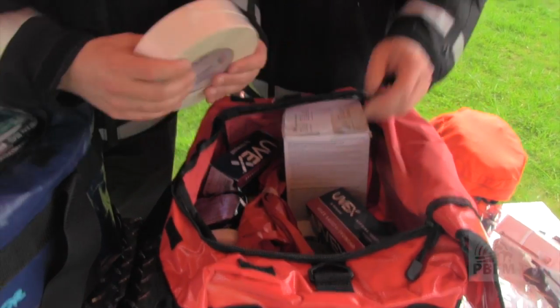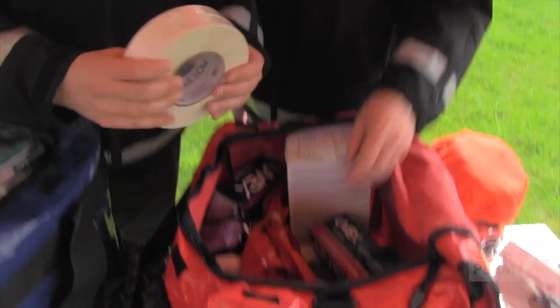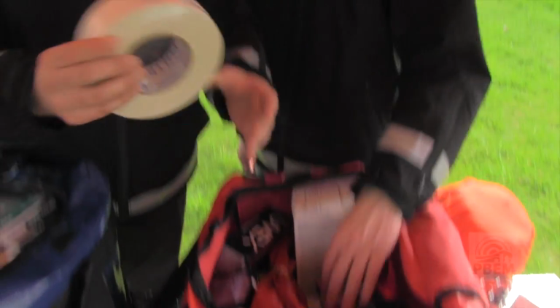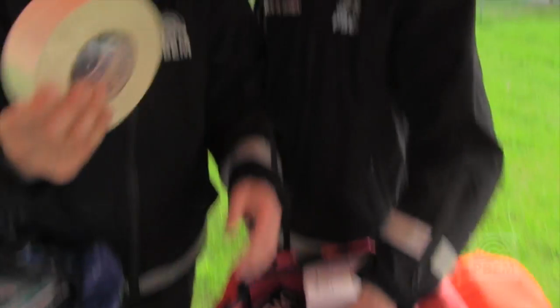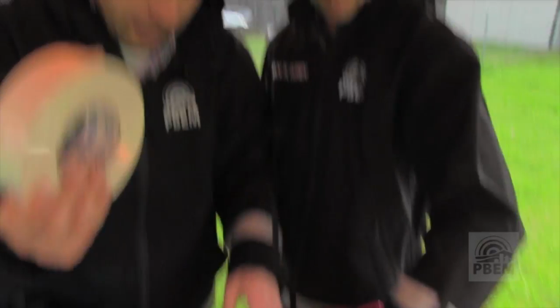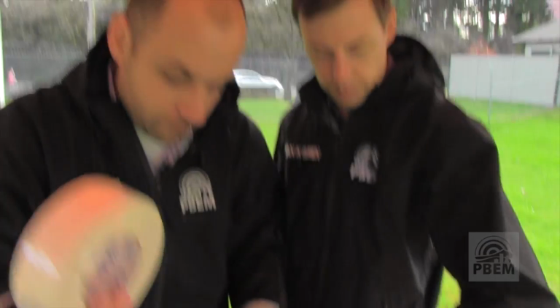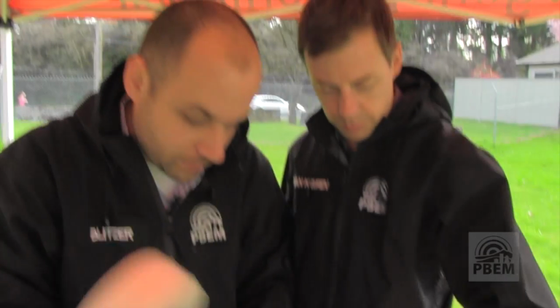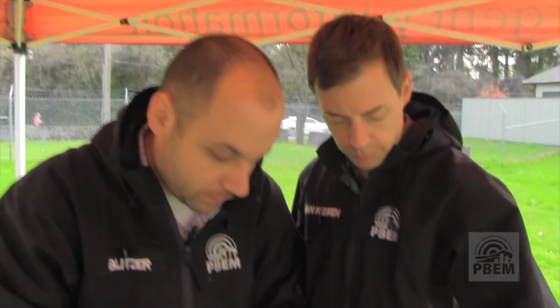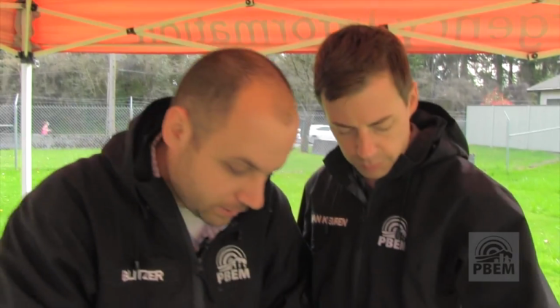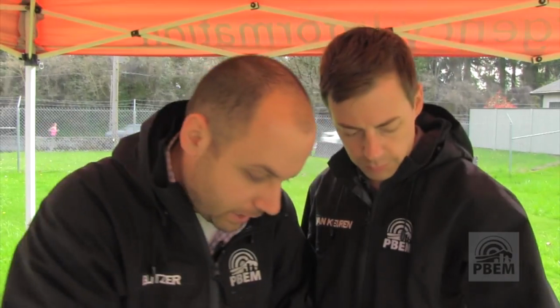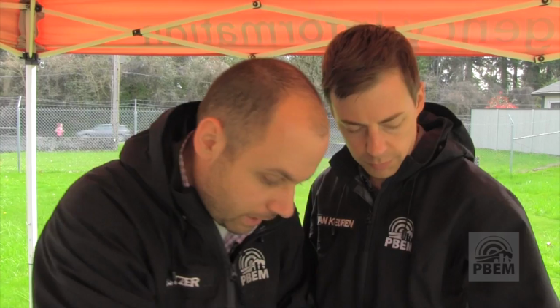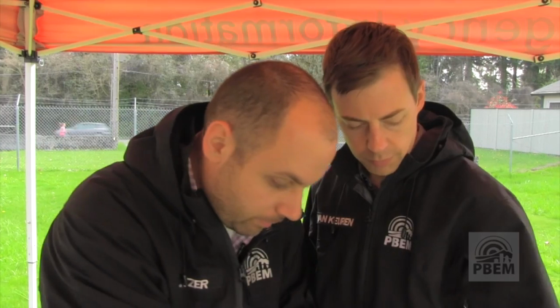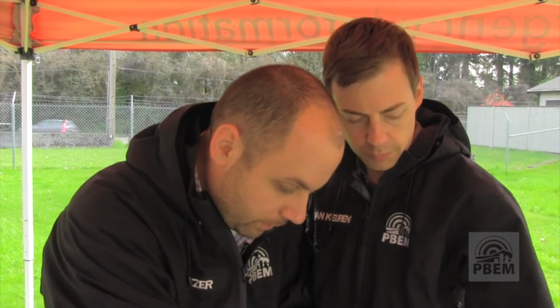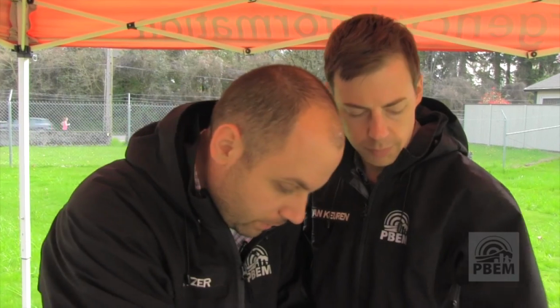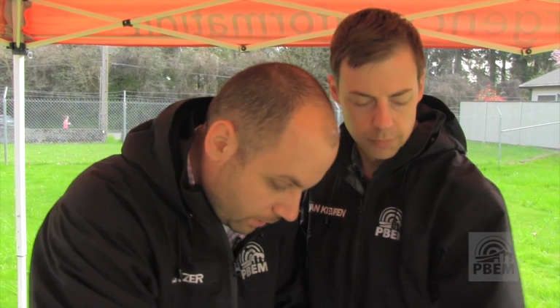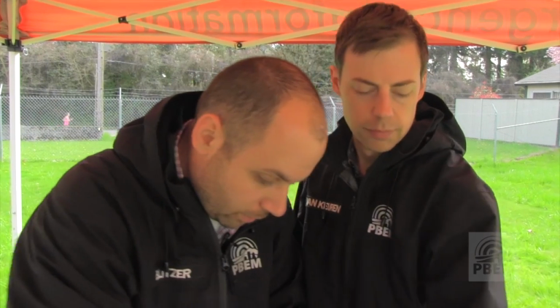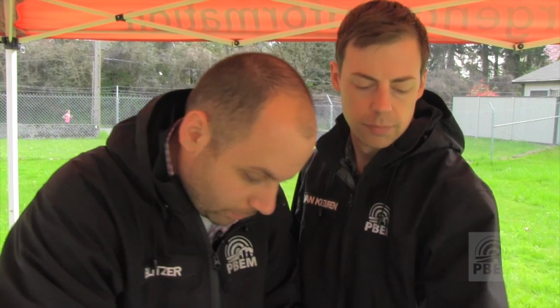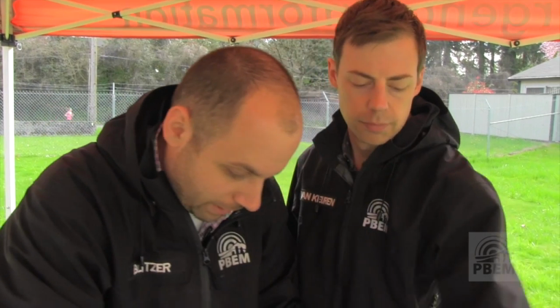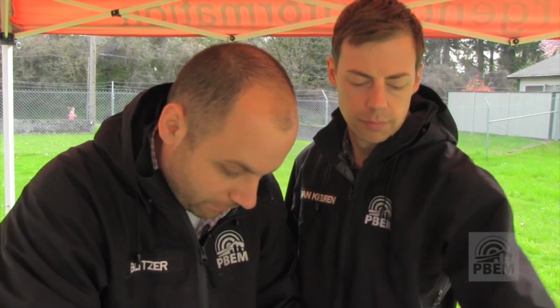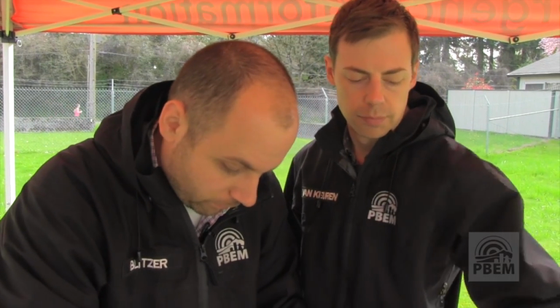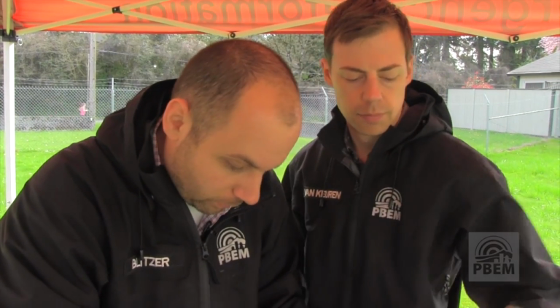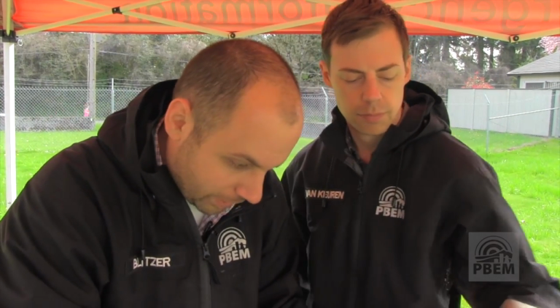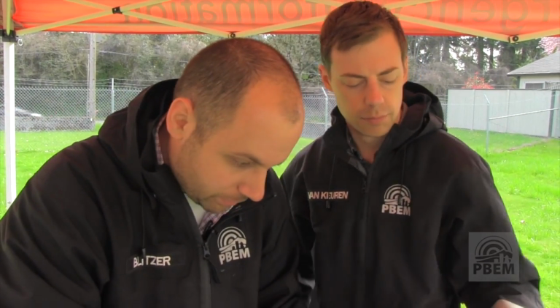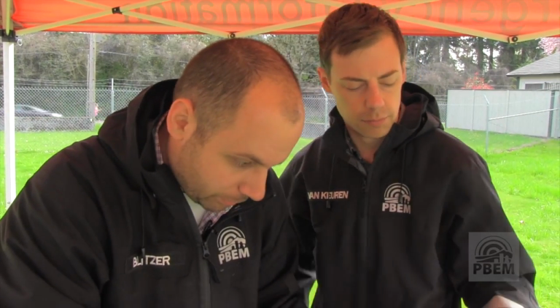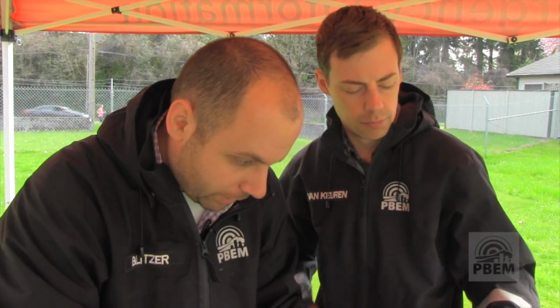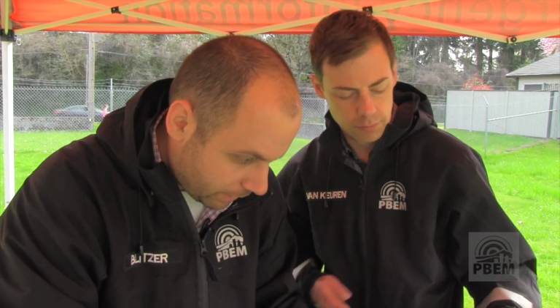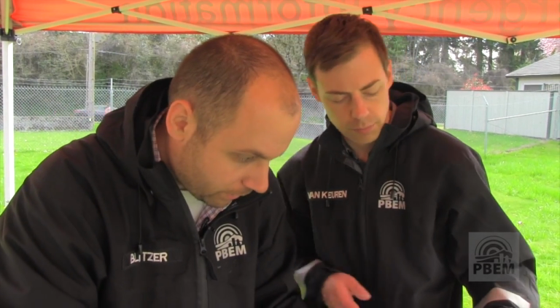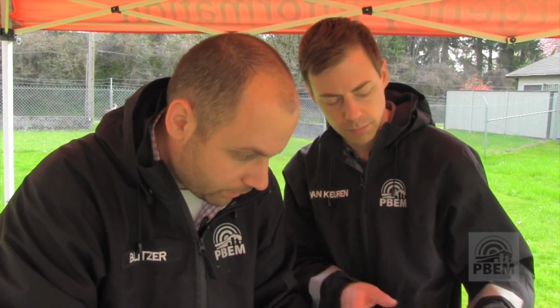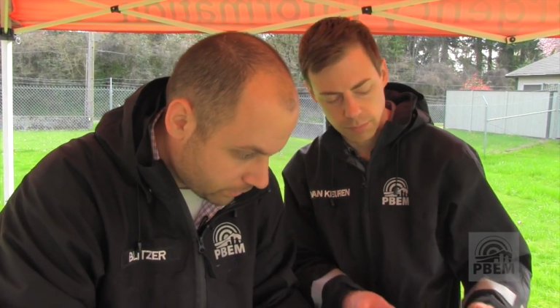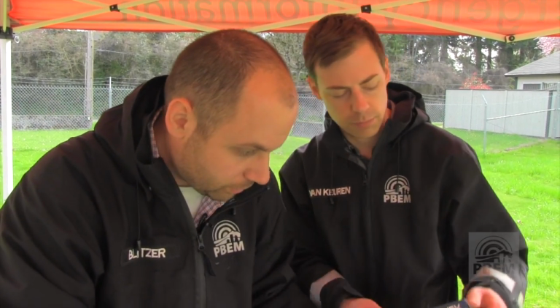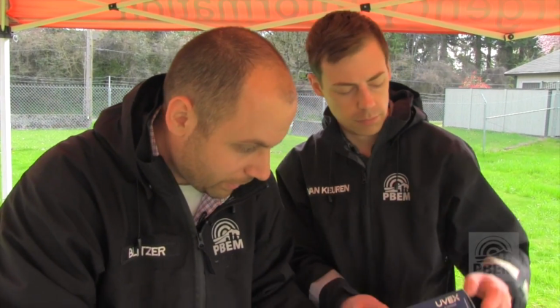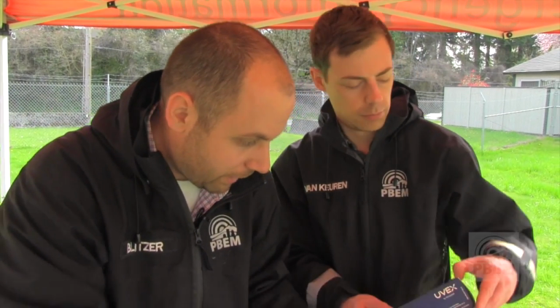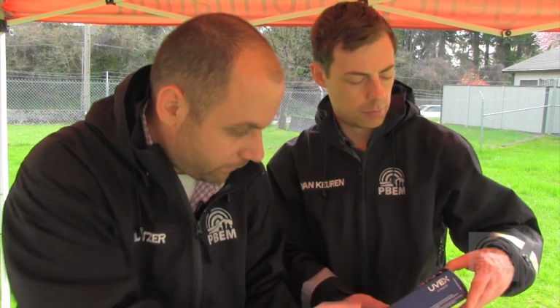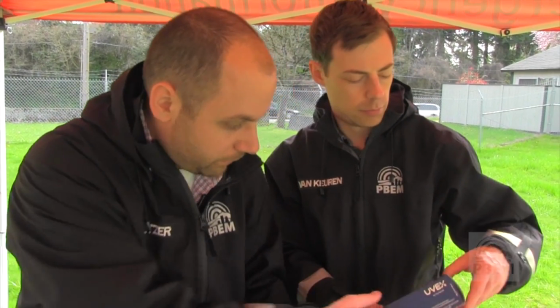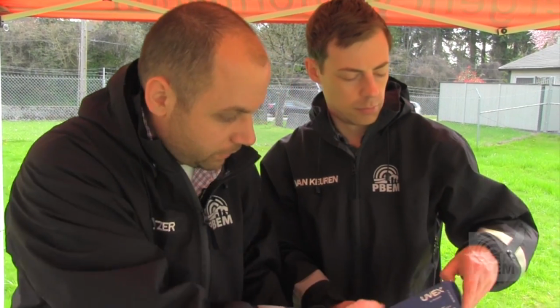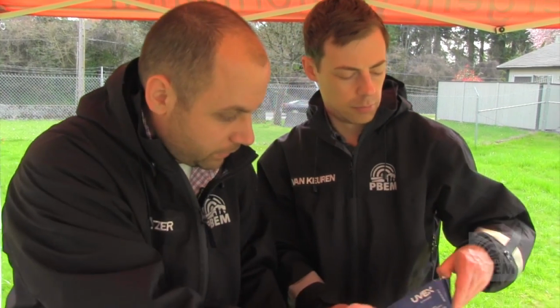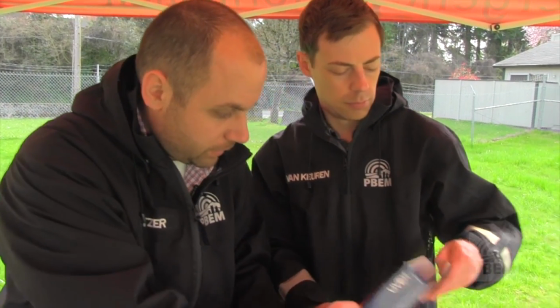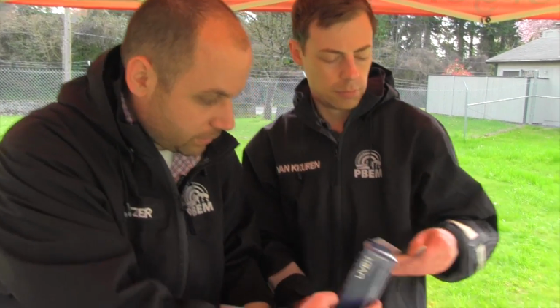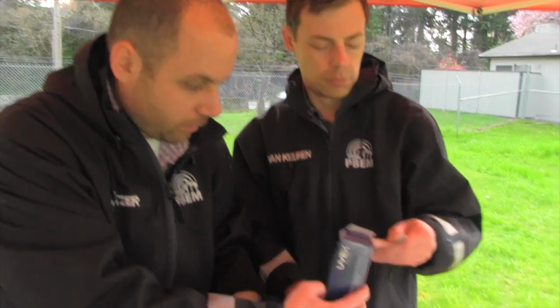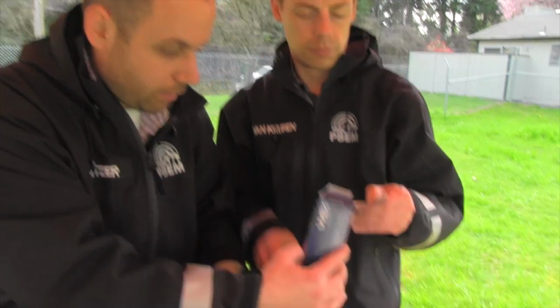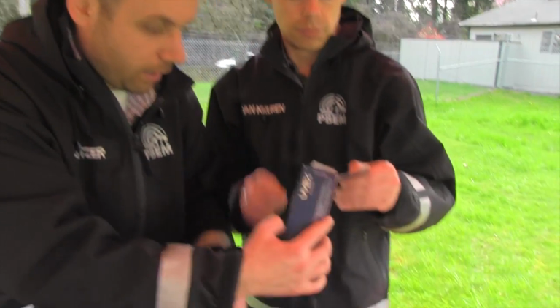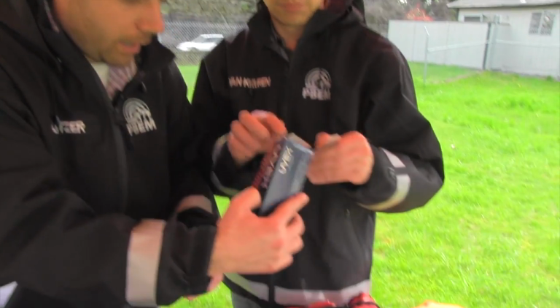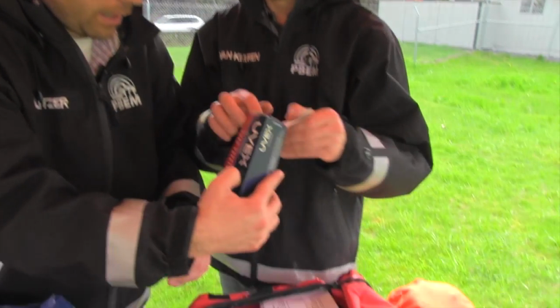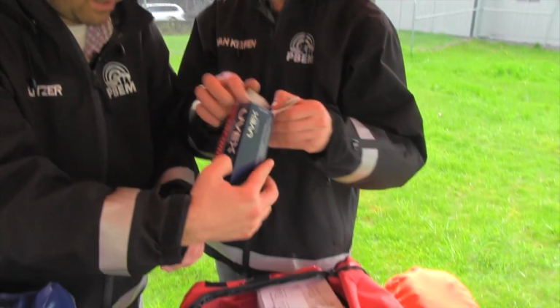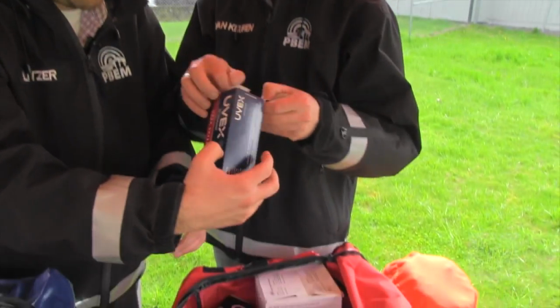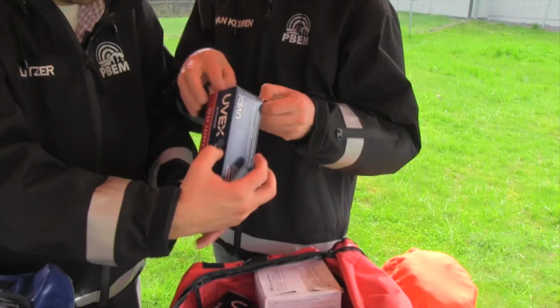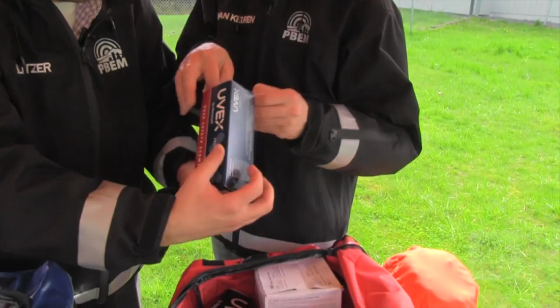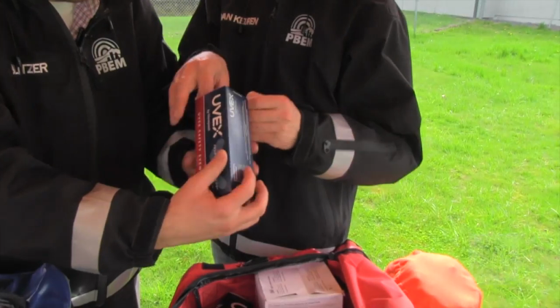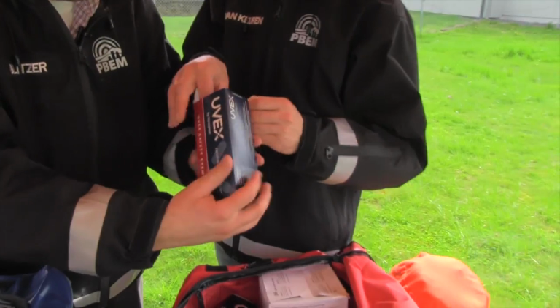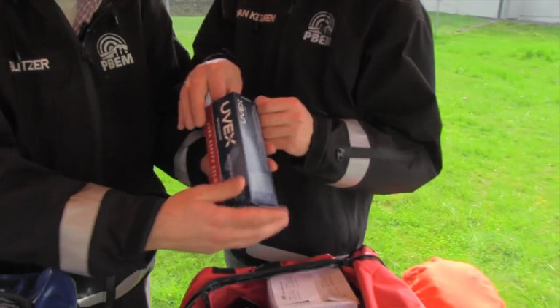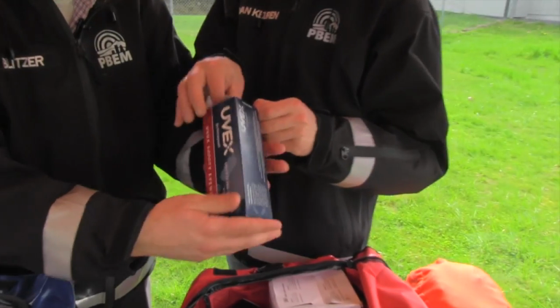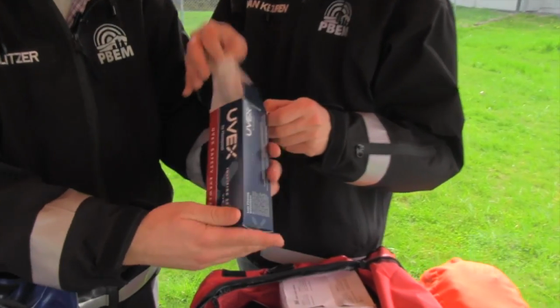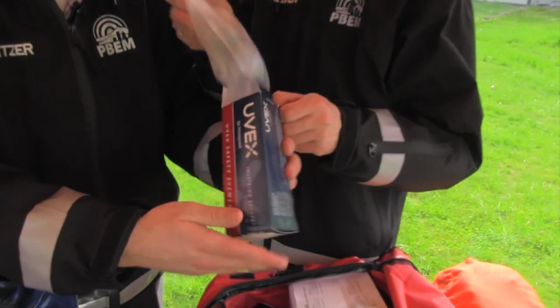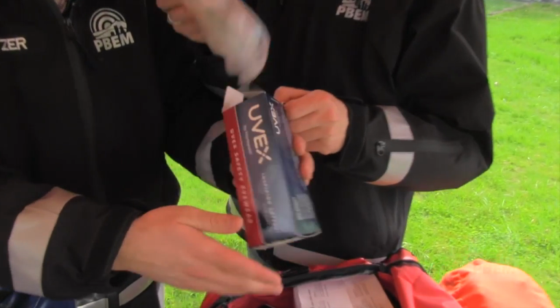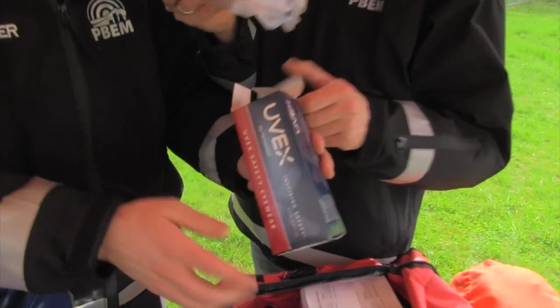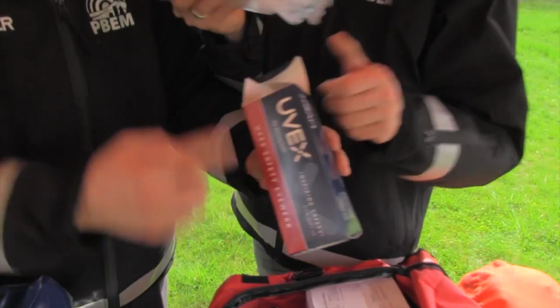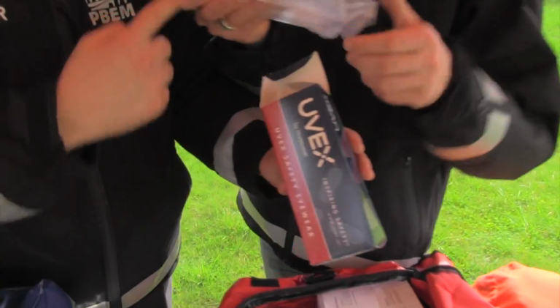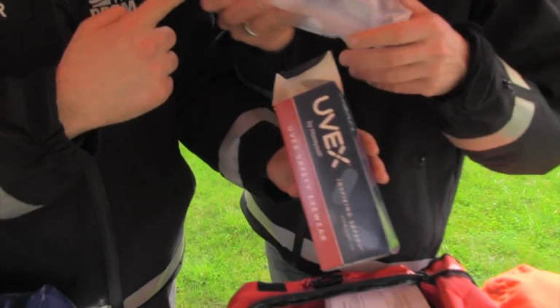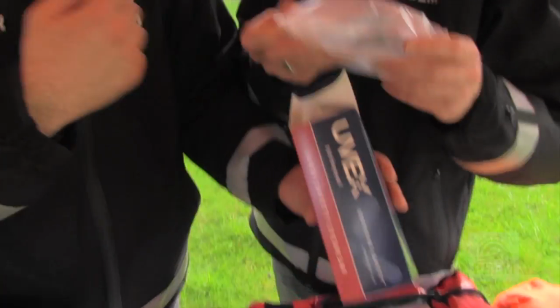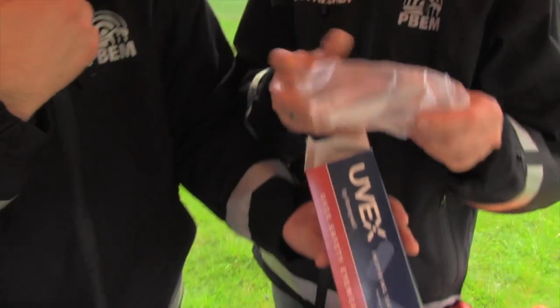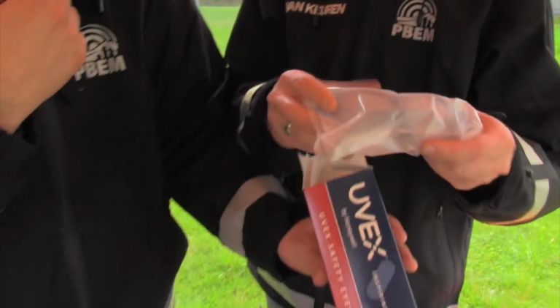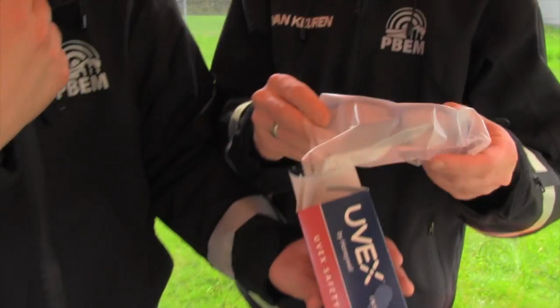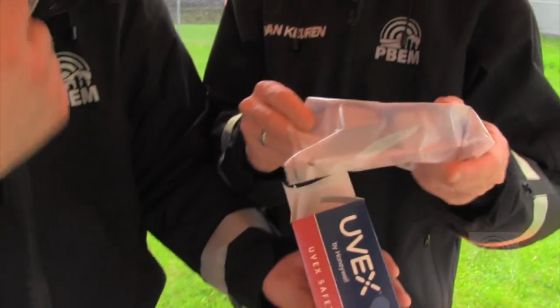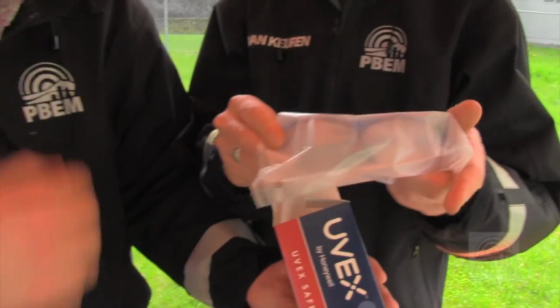We have duct tape, we have respirators, and these are eyewear — eye protection.